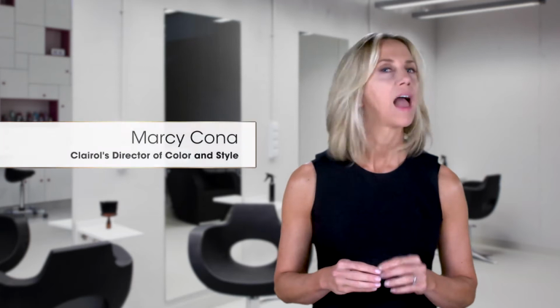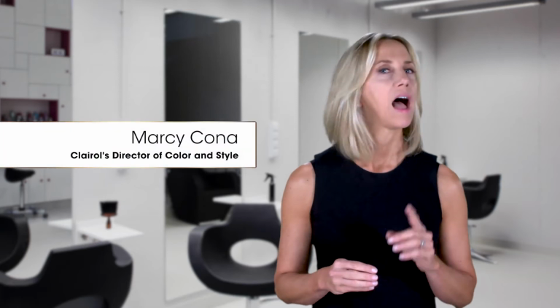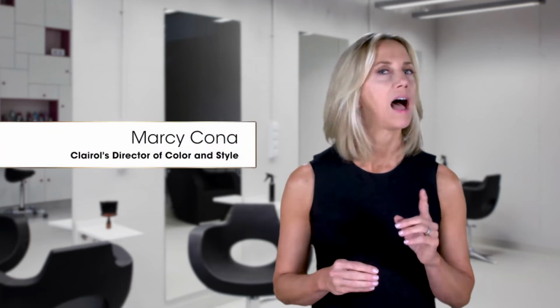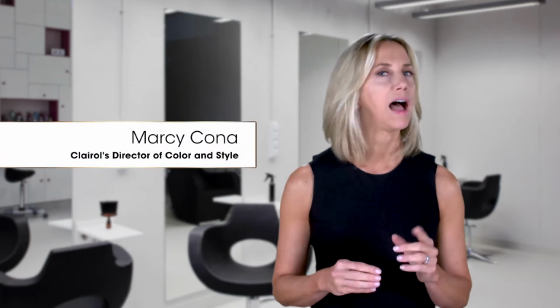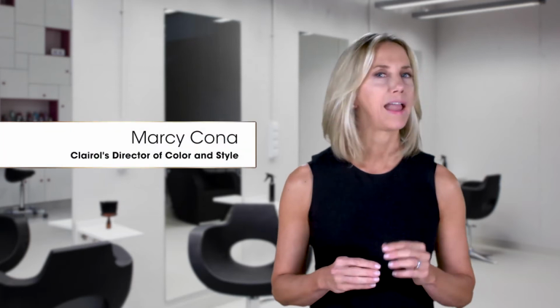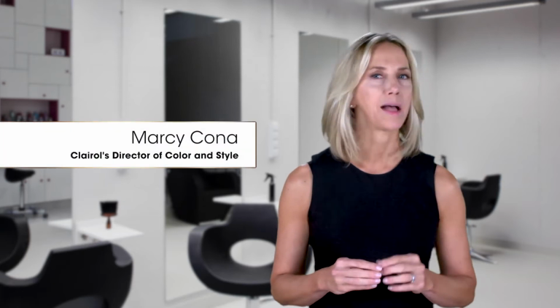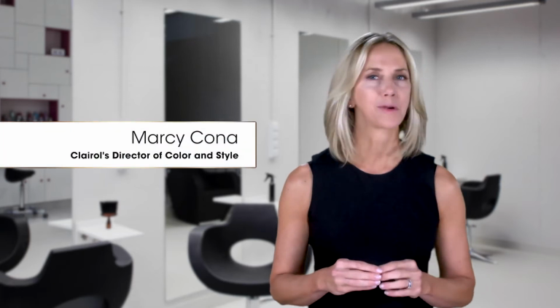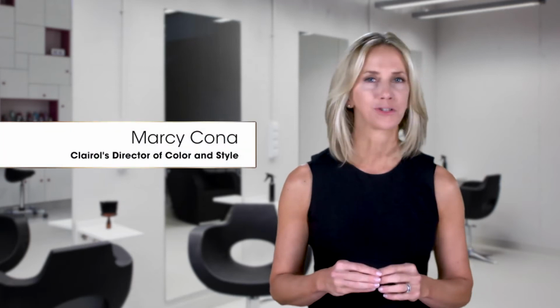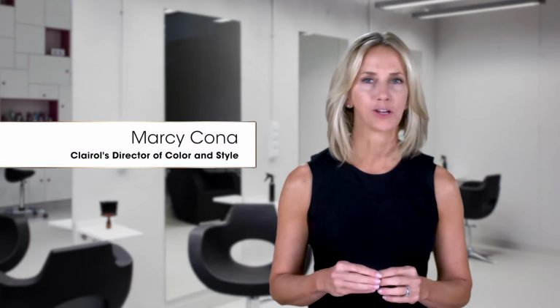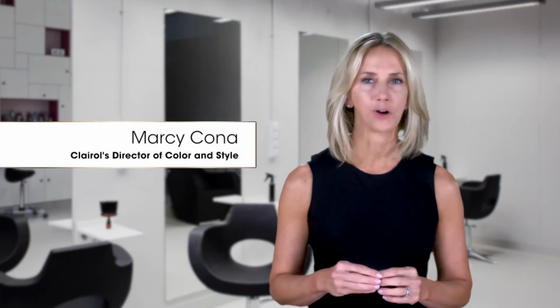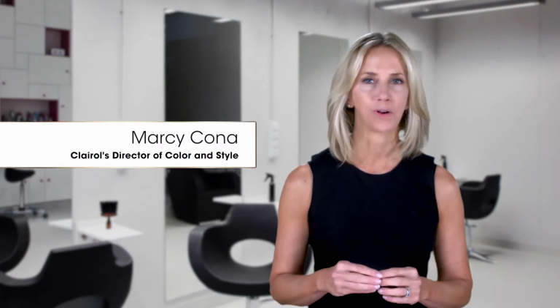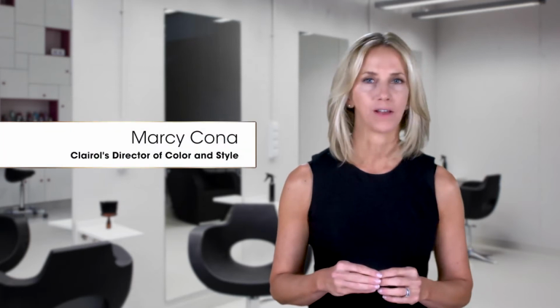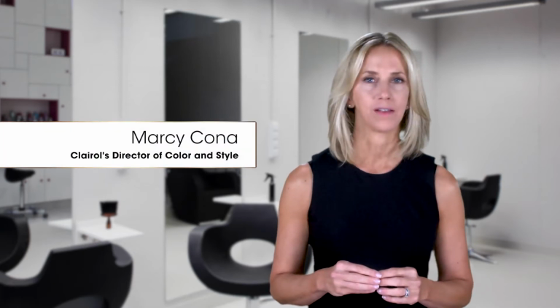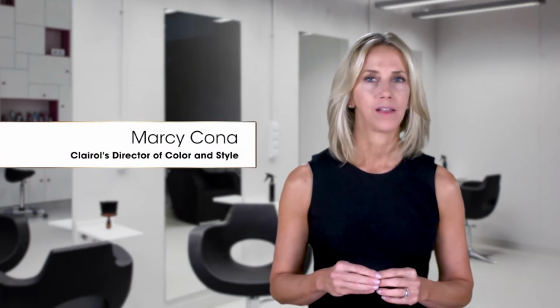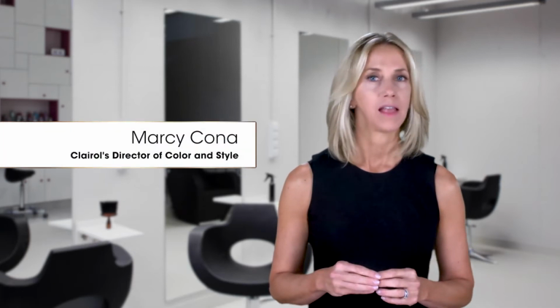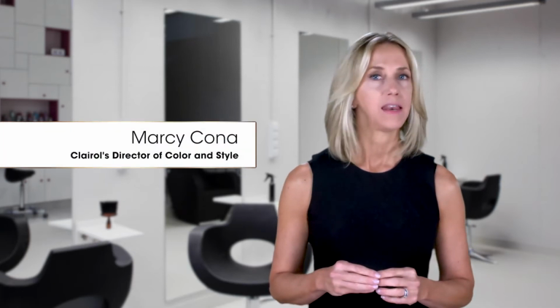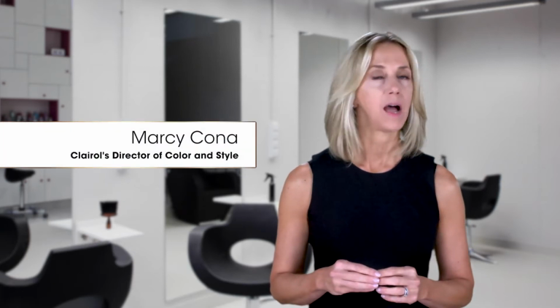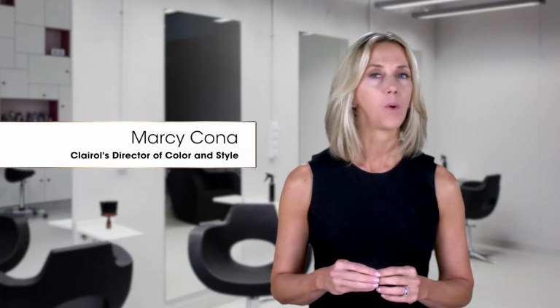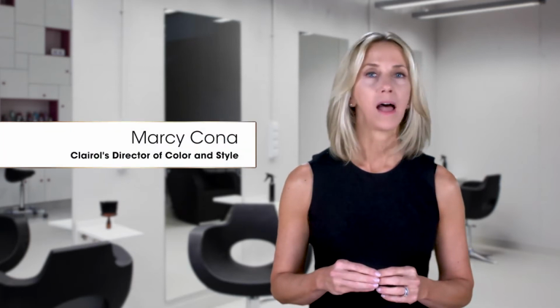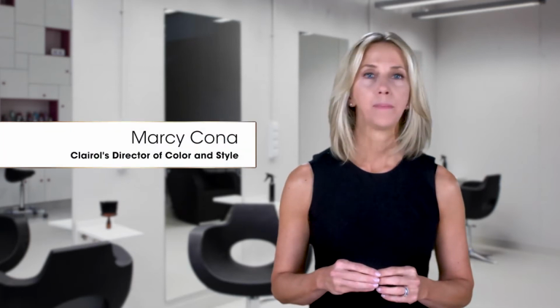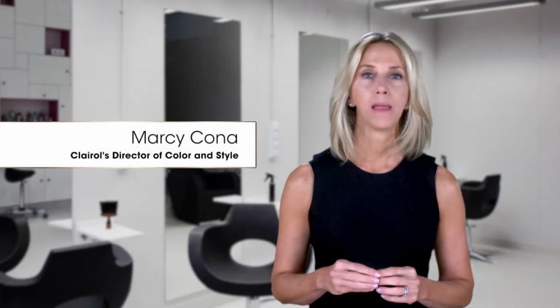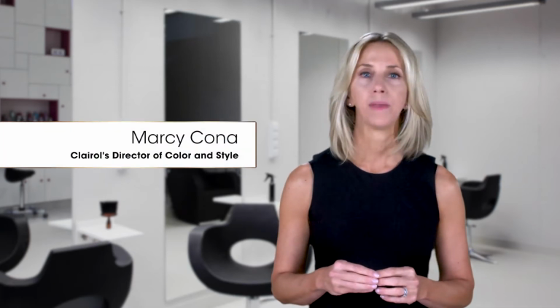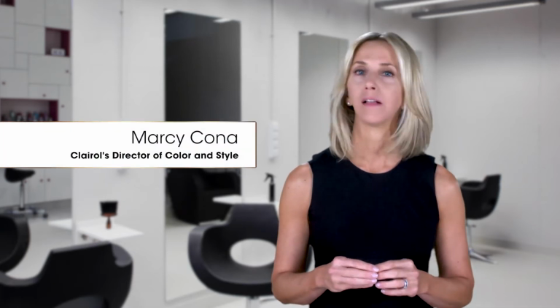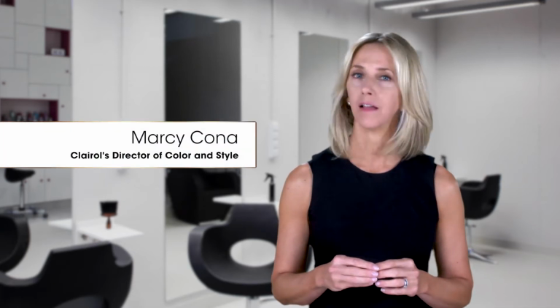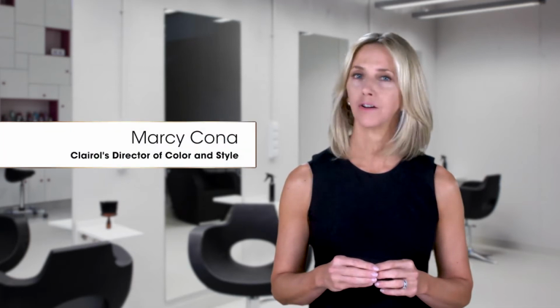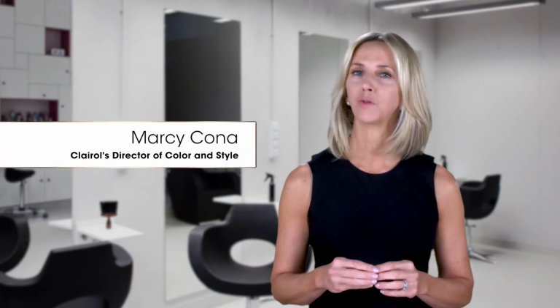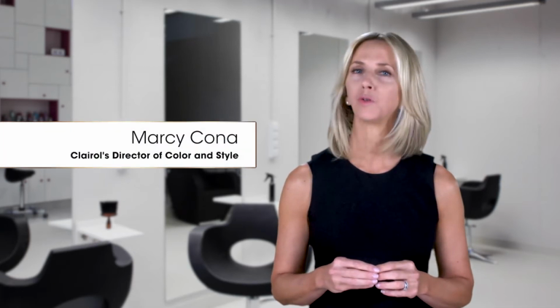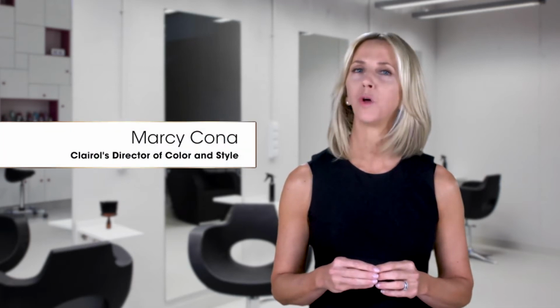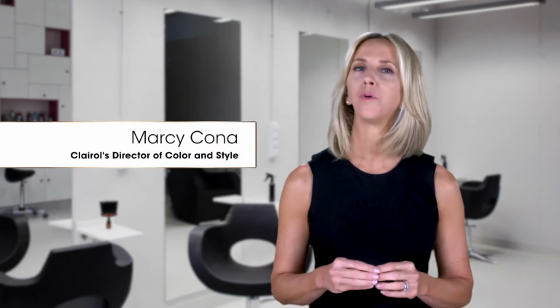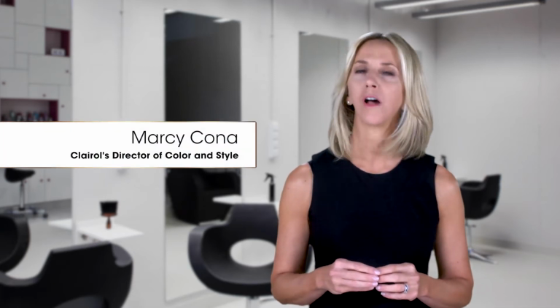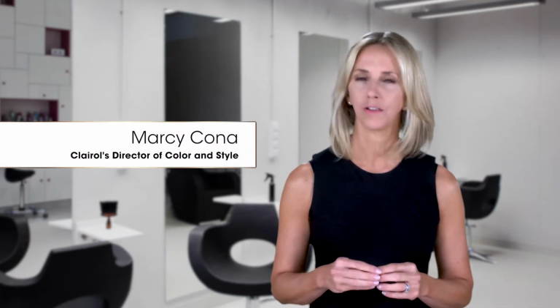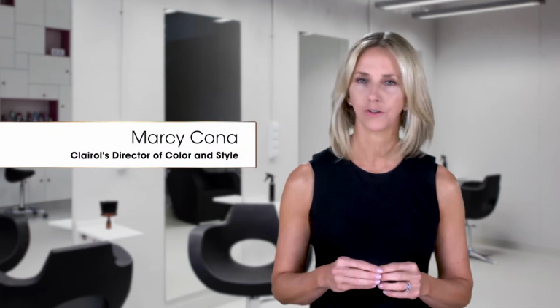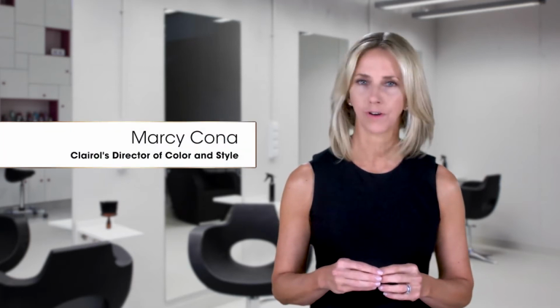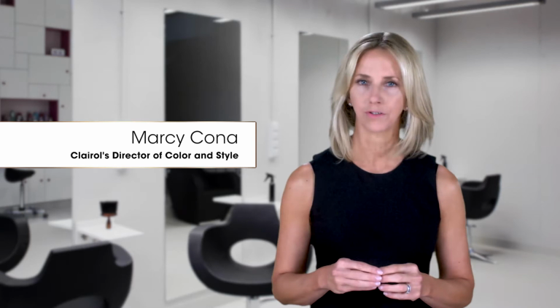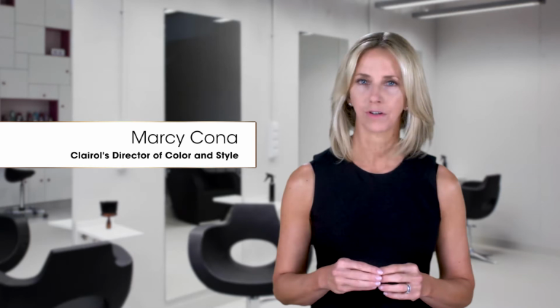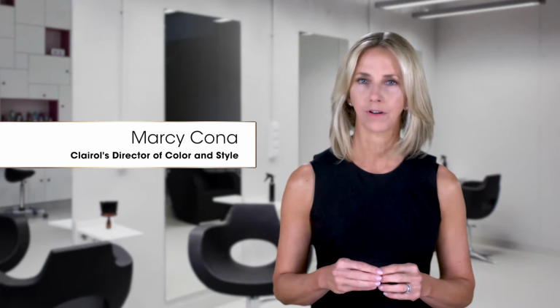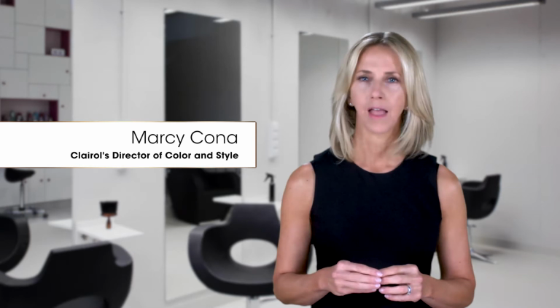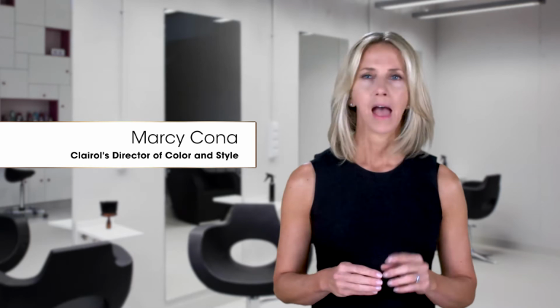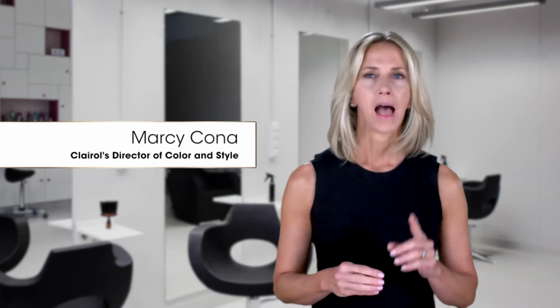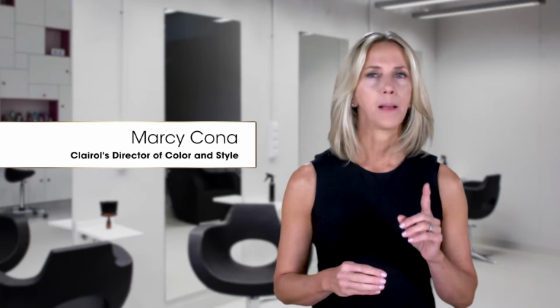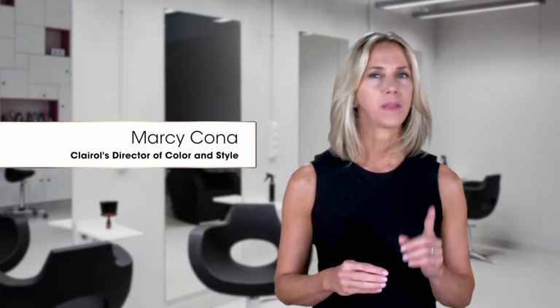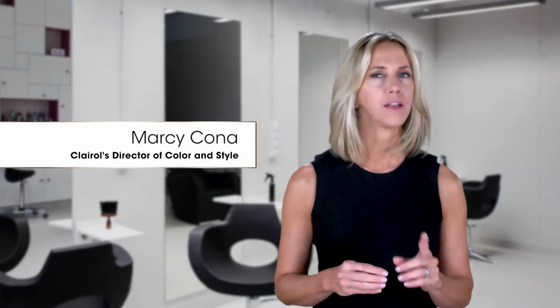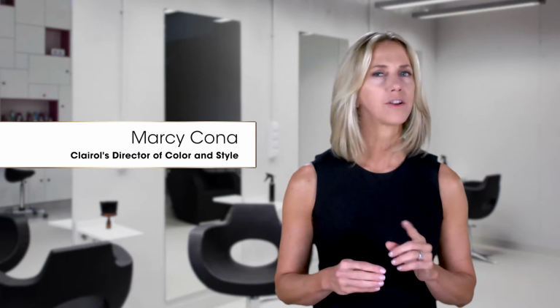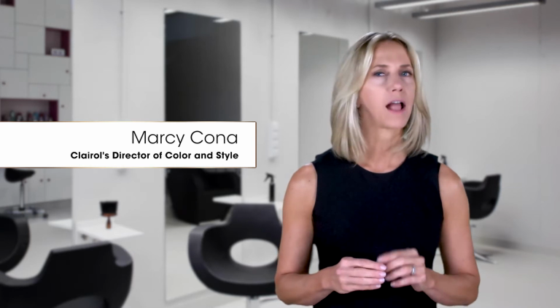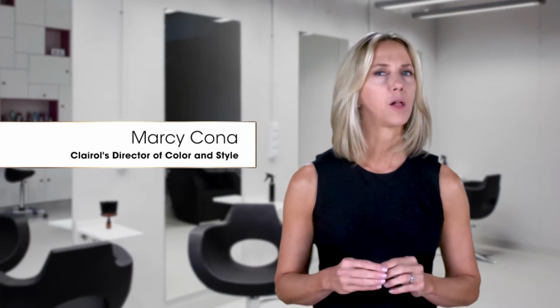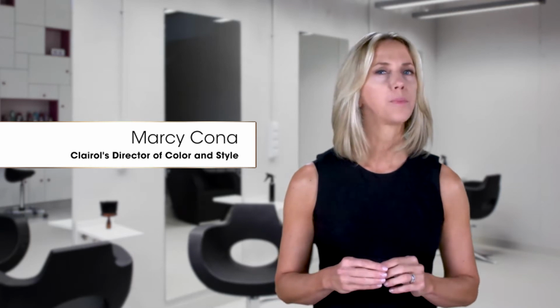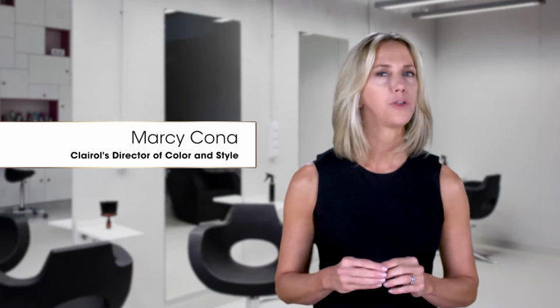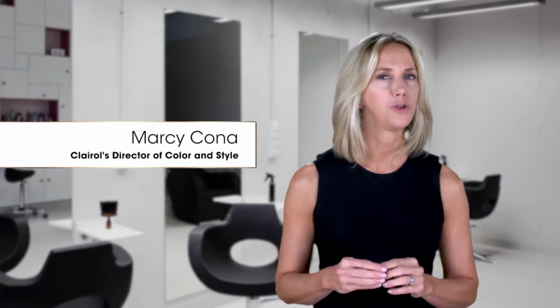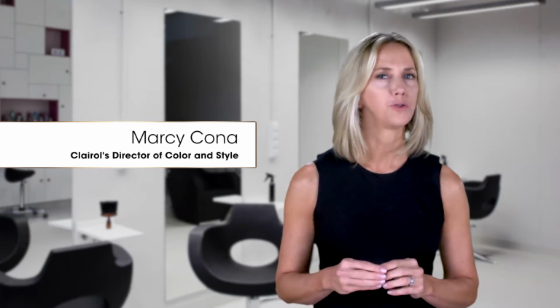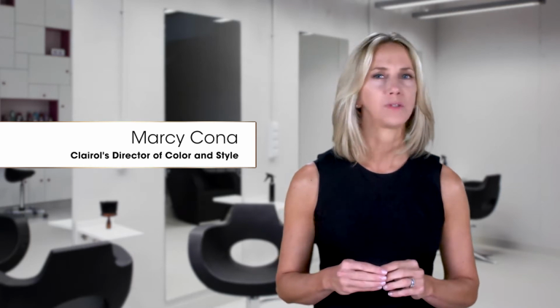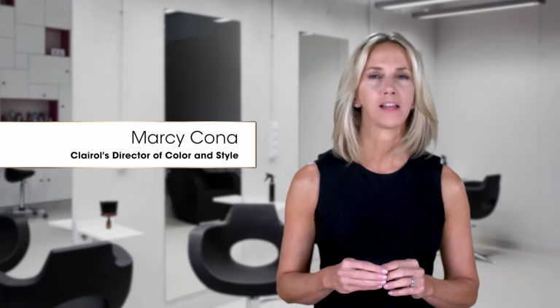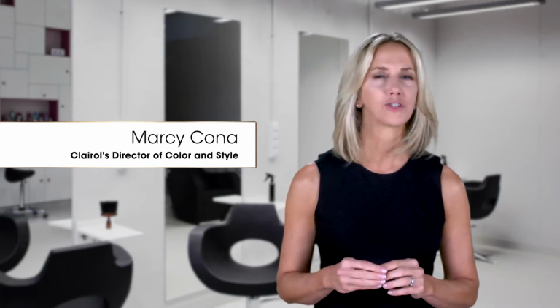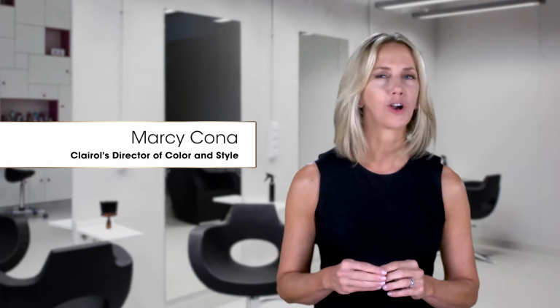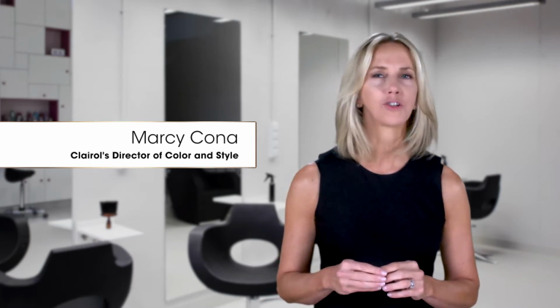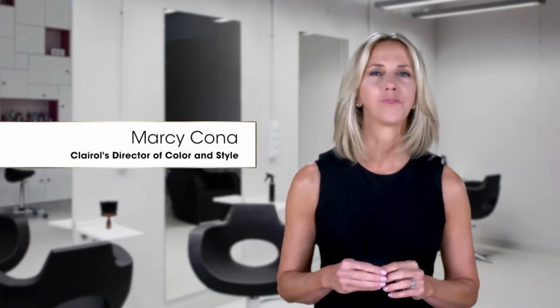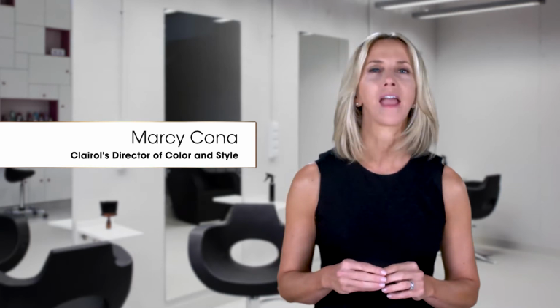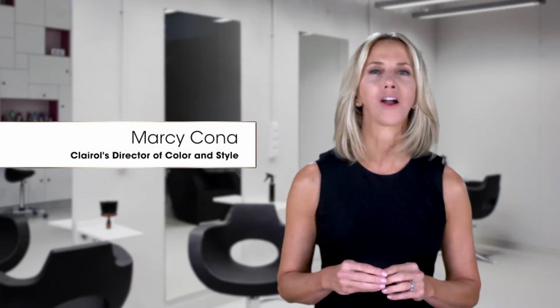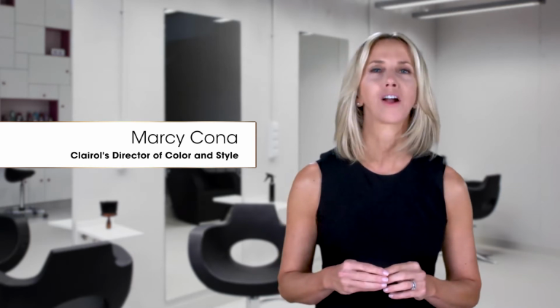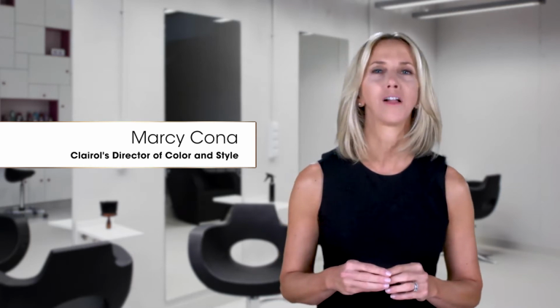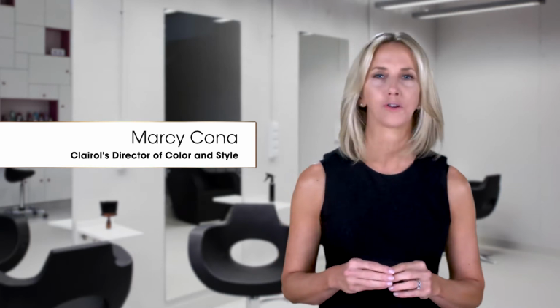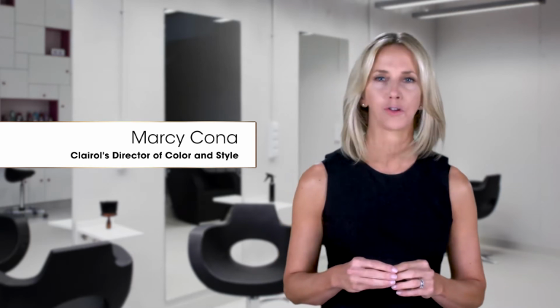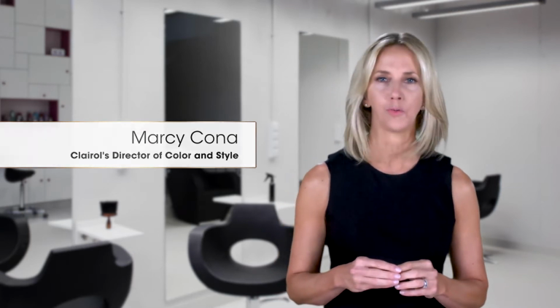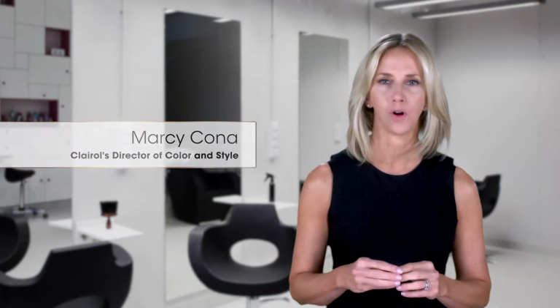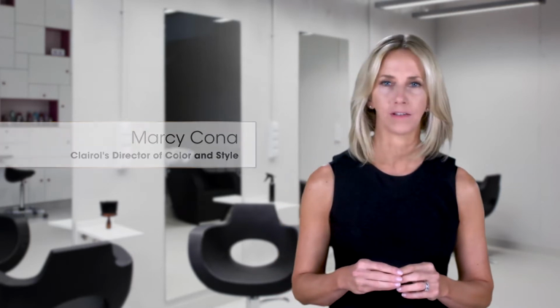Hi, I'm Marcy Kona. Now while I may be Clairol's global color director, I'm here to help you take charge of the hair color you want.